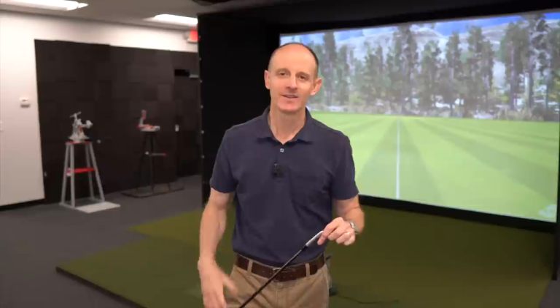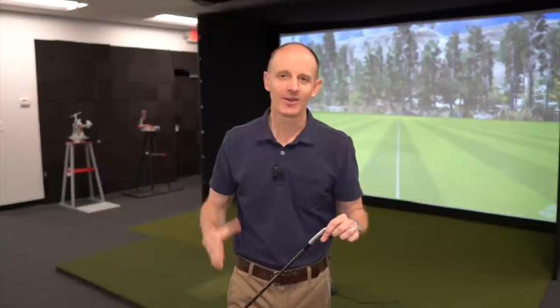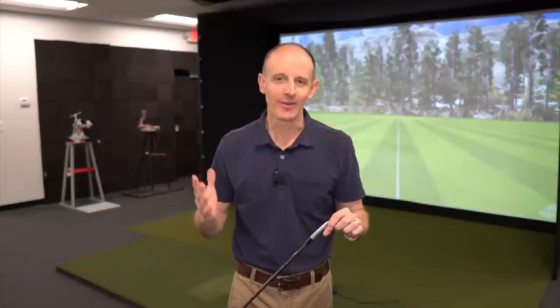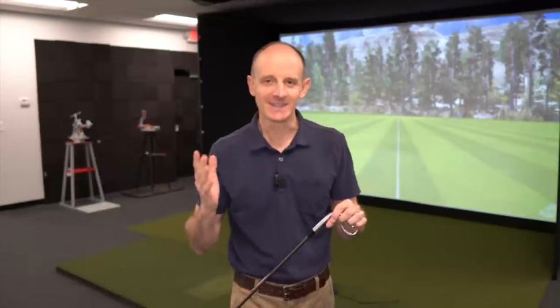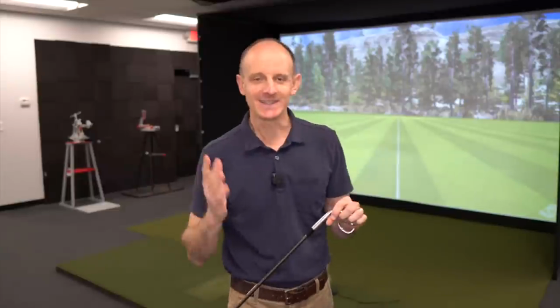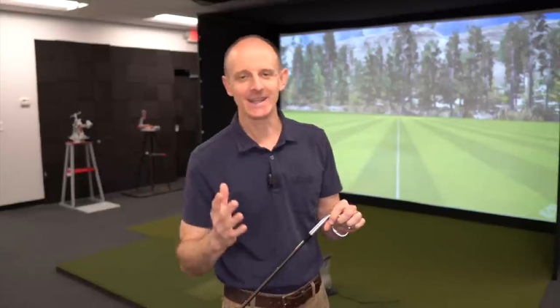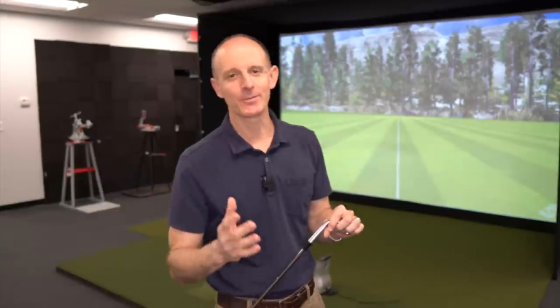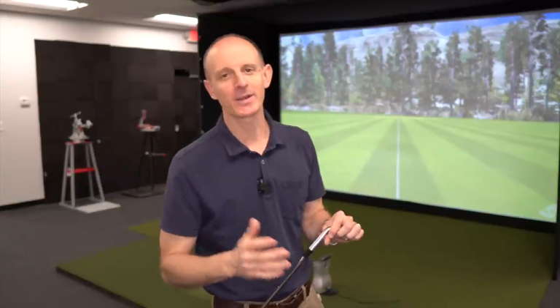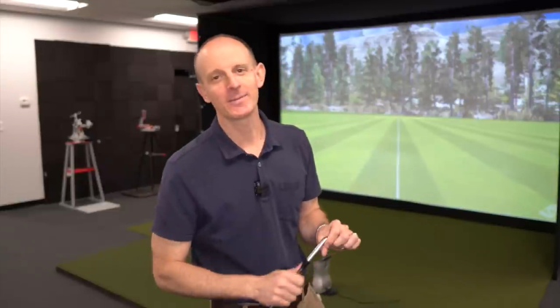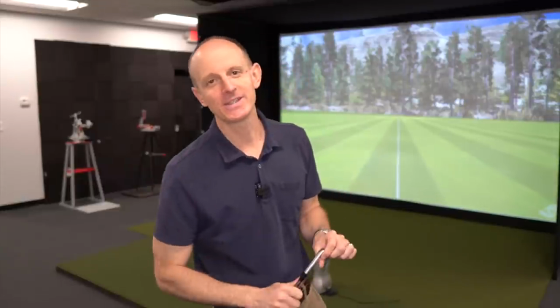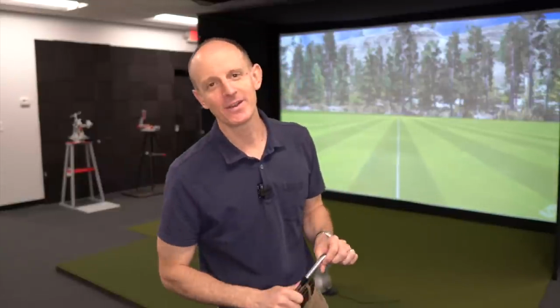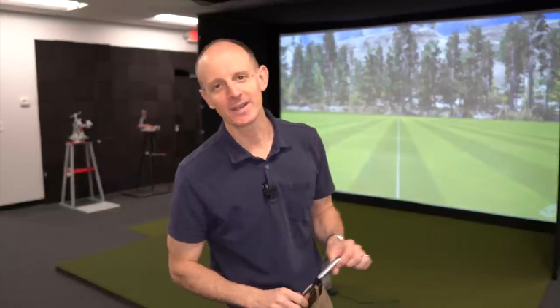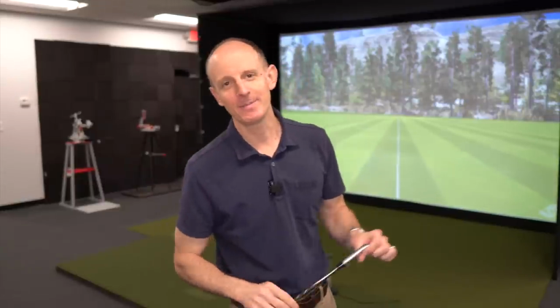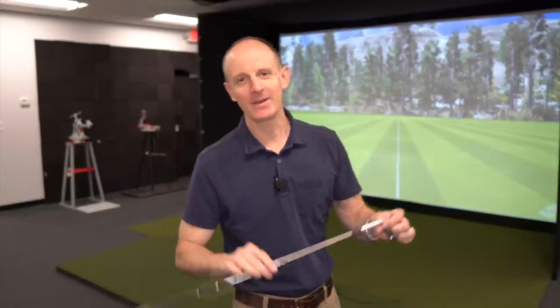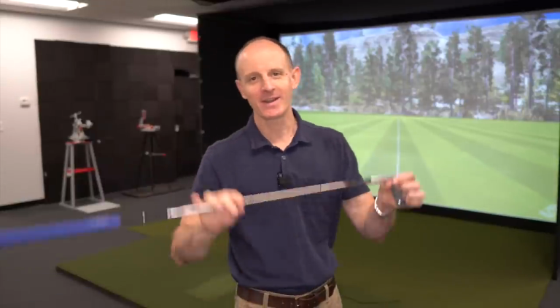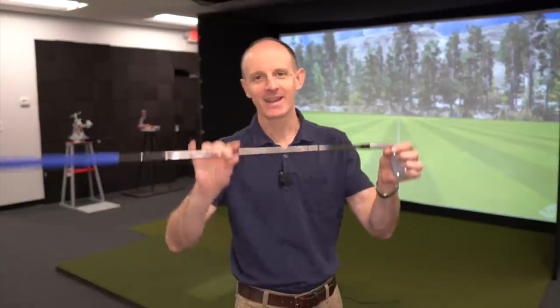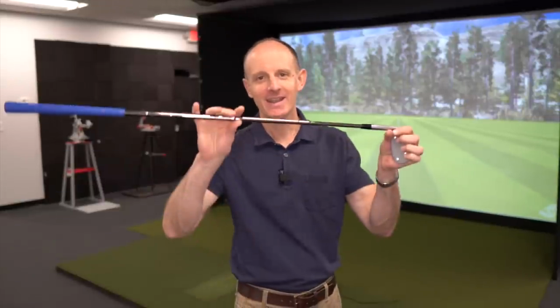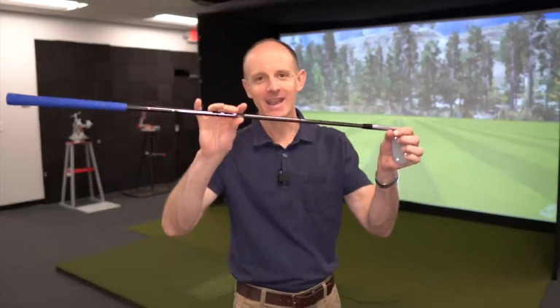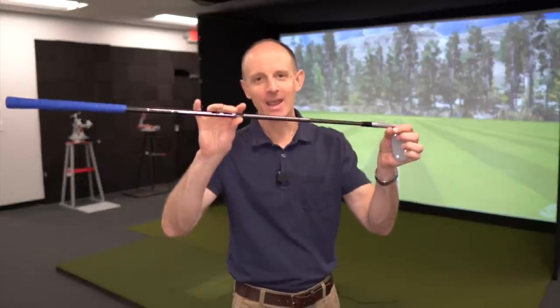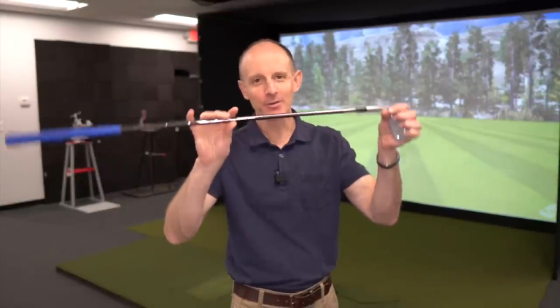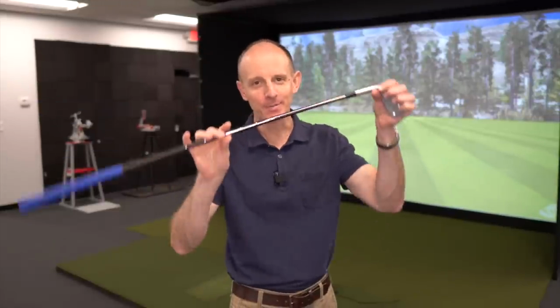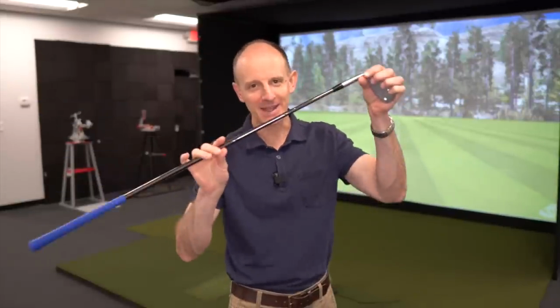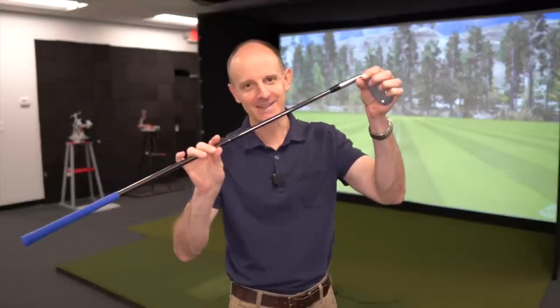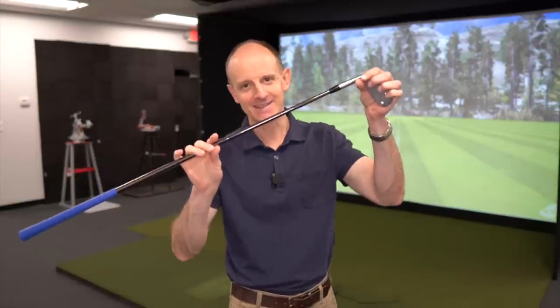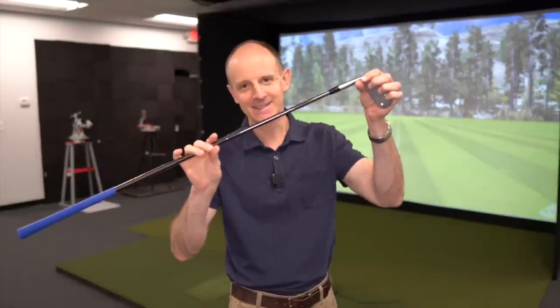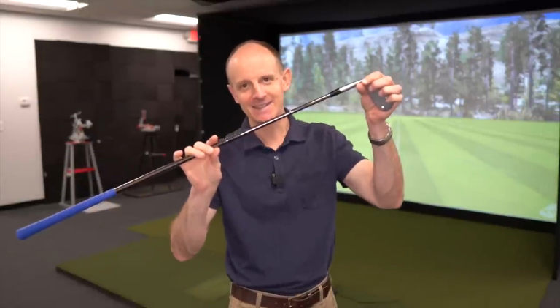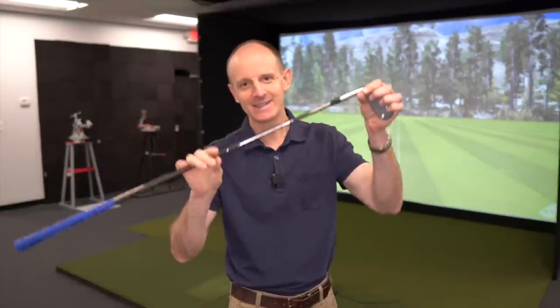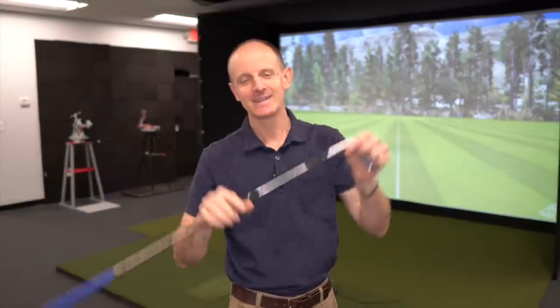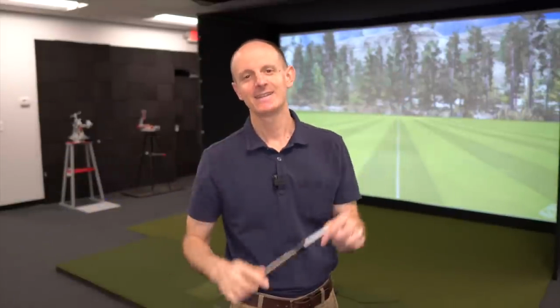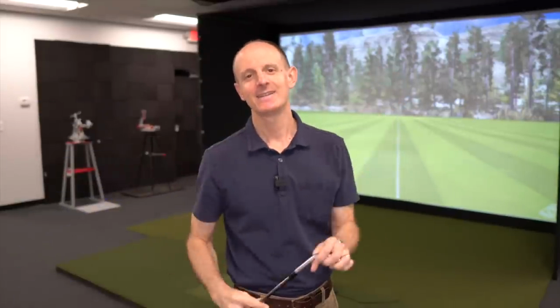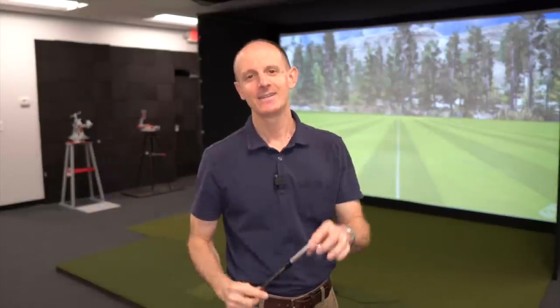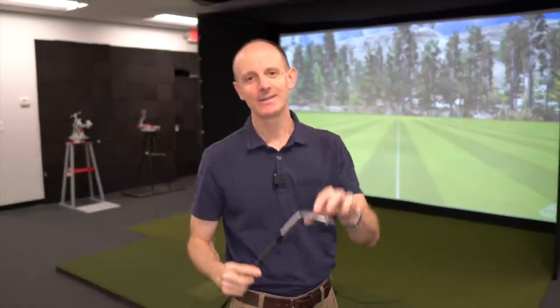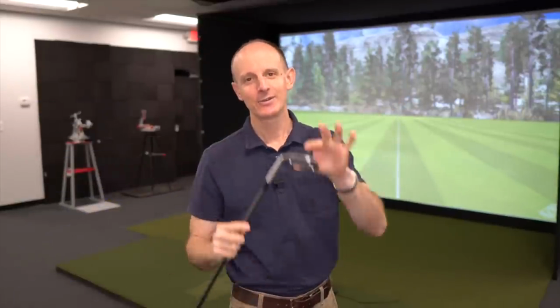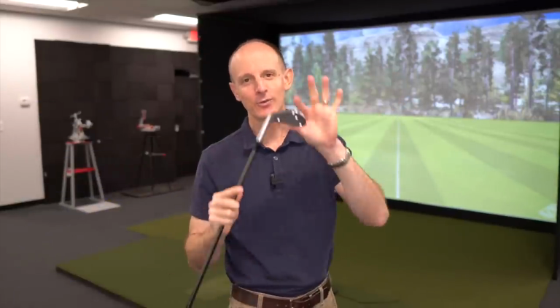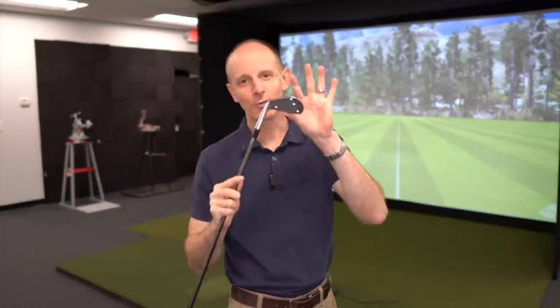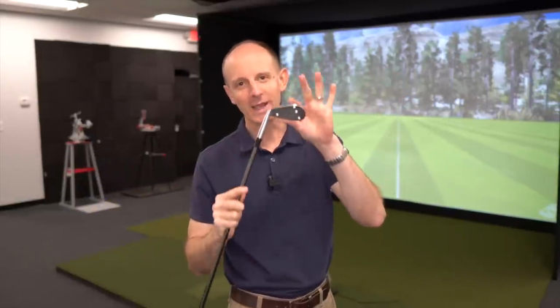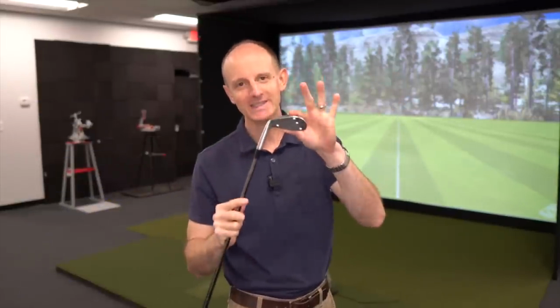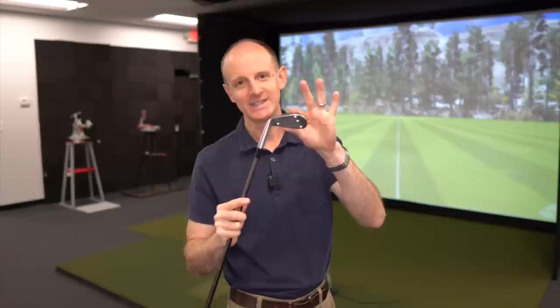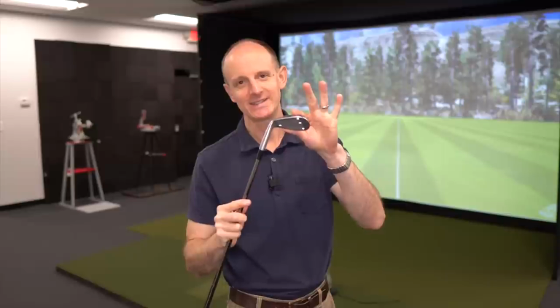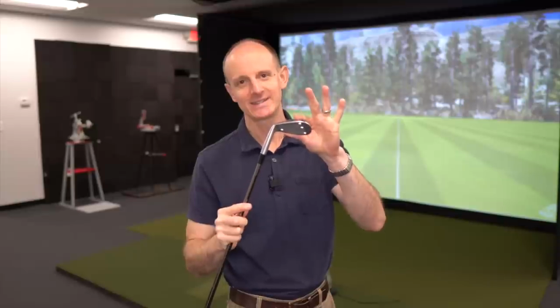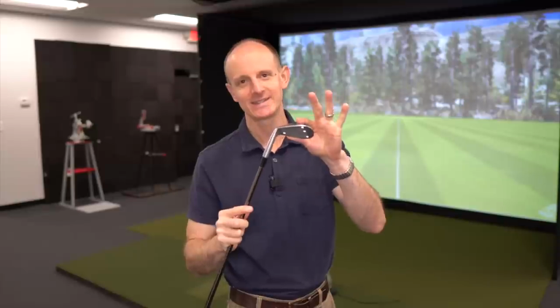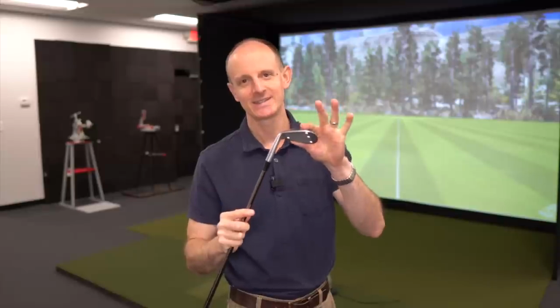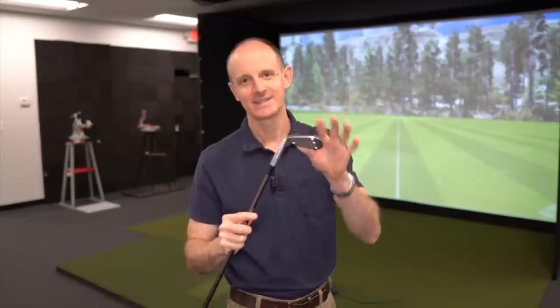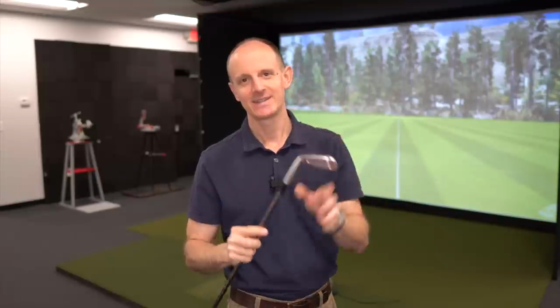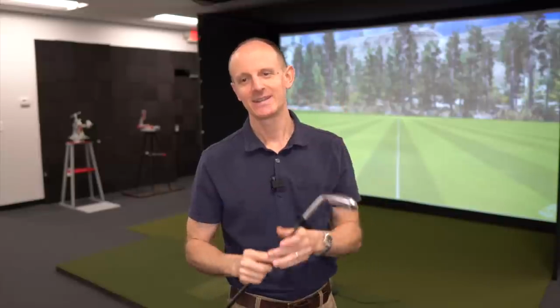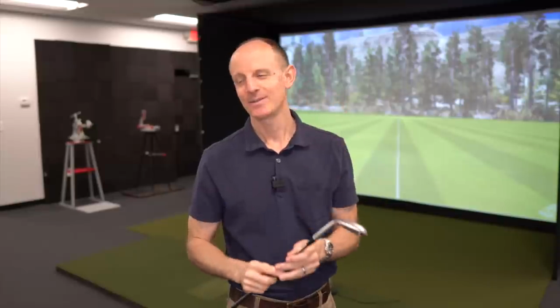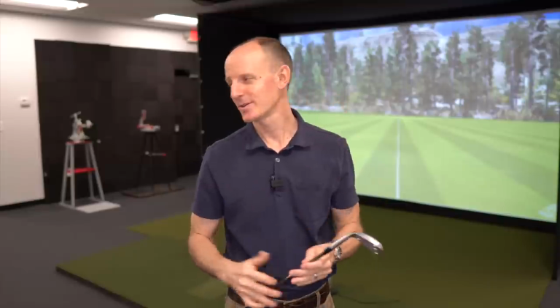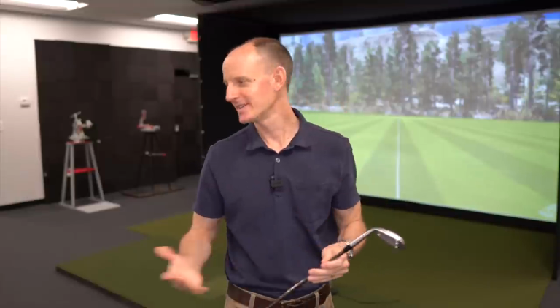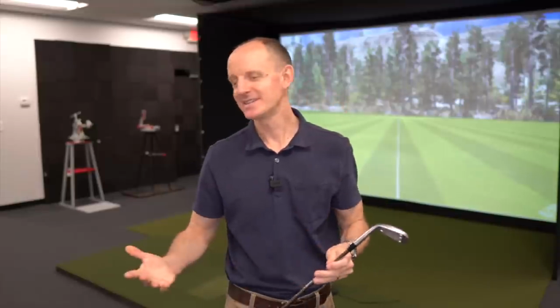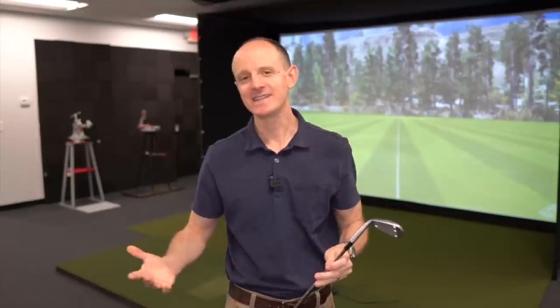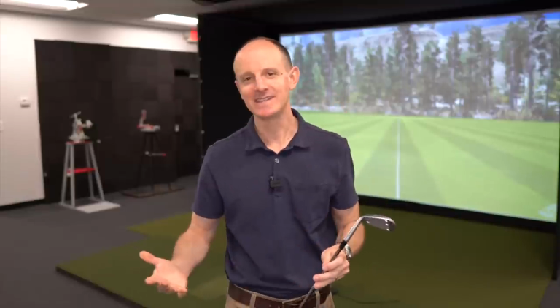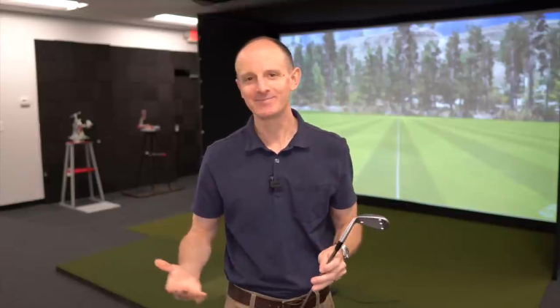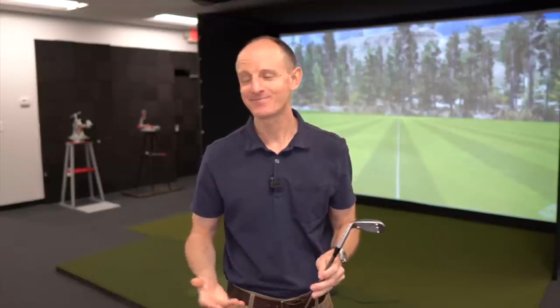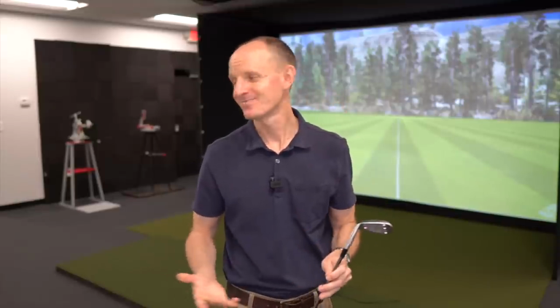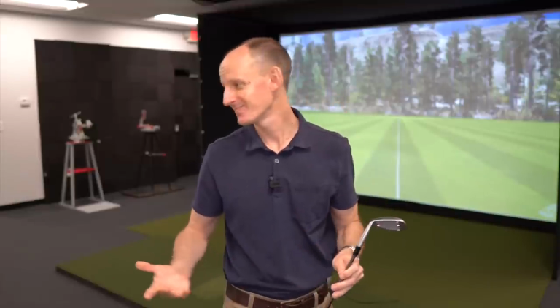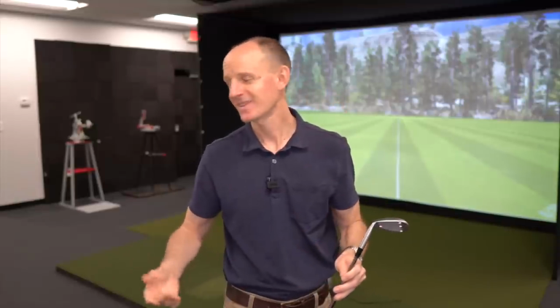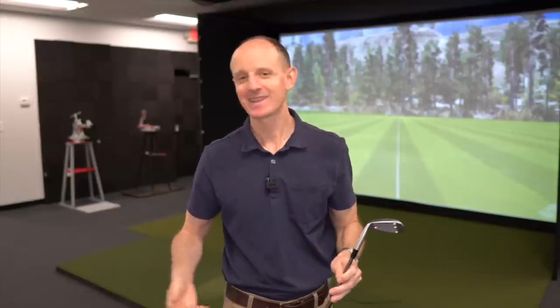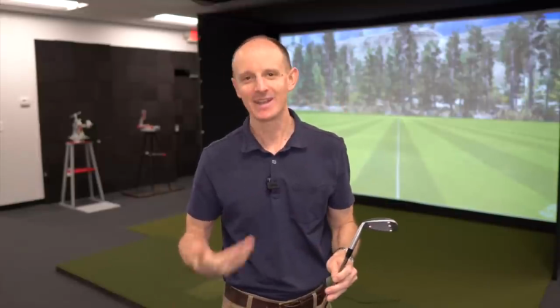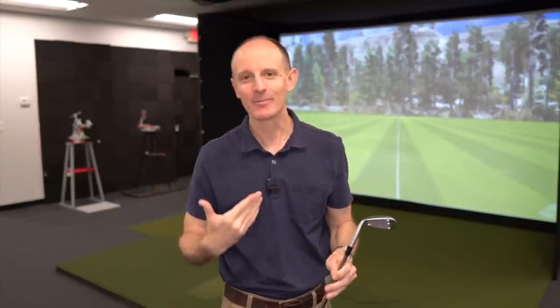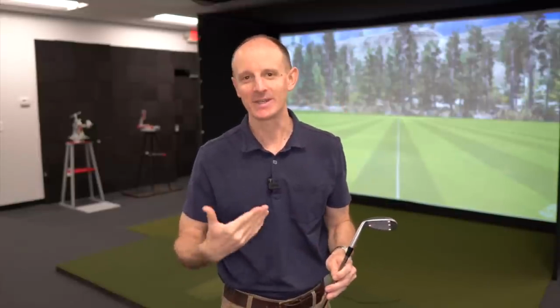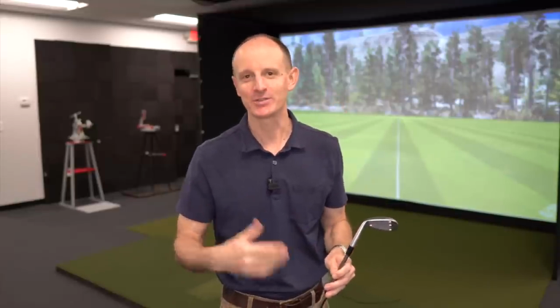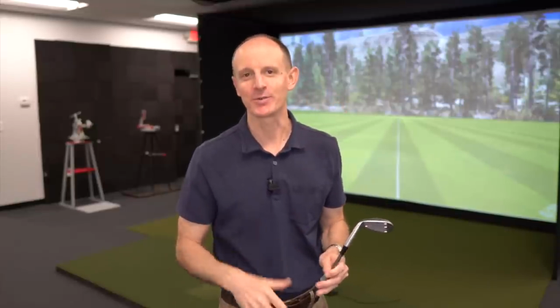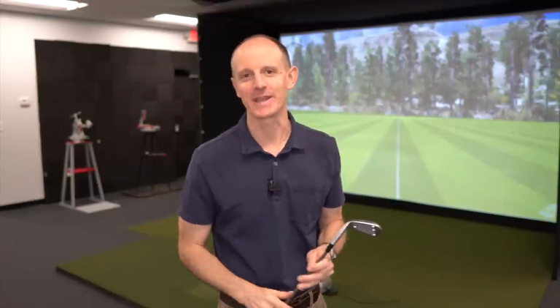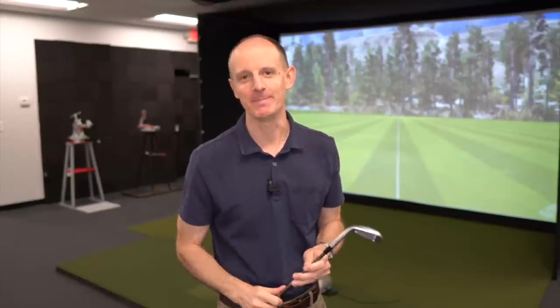Today we're gonna be talking about counterbalancing your wedges. We're gonna see — can it help my short game?